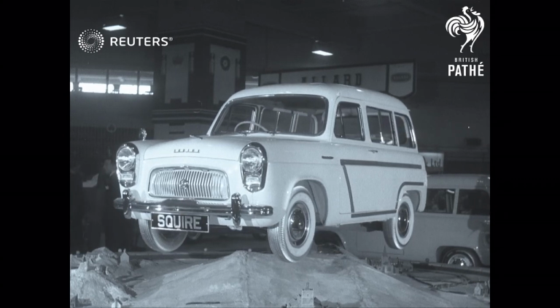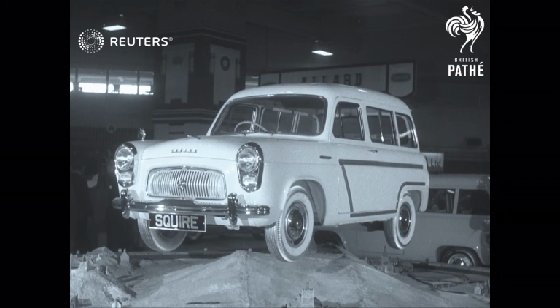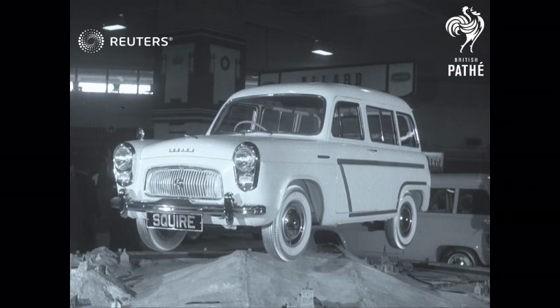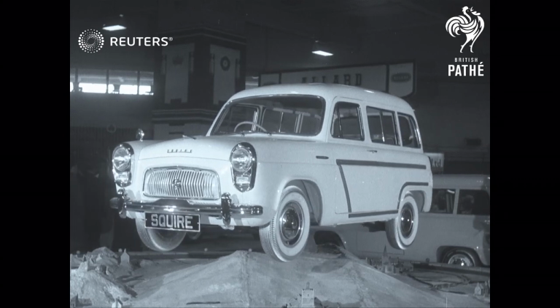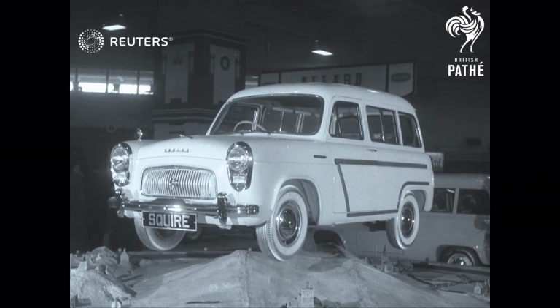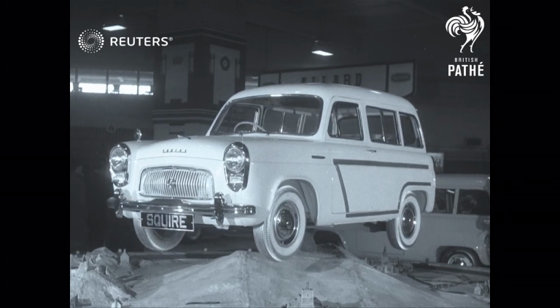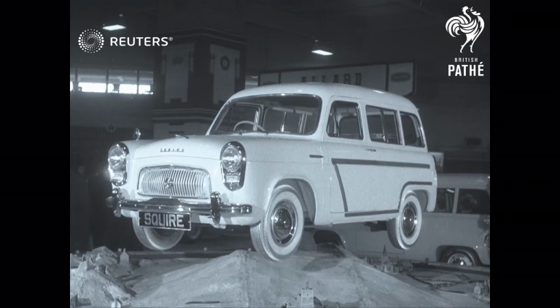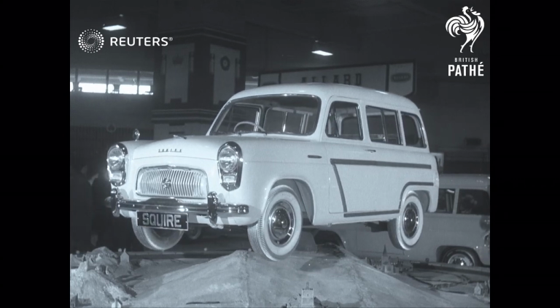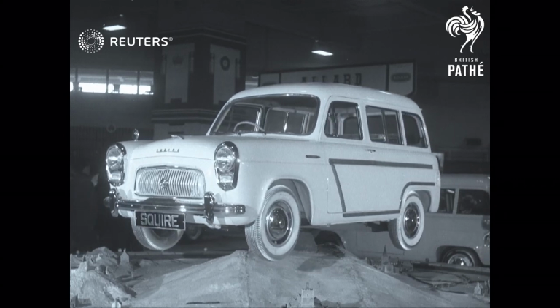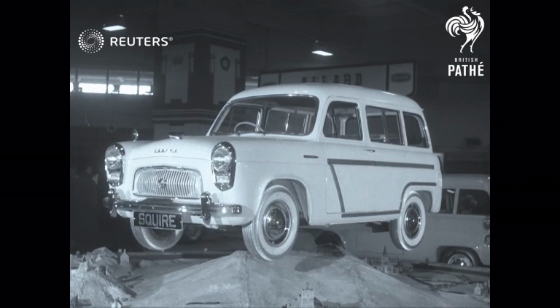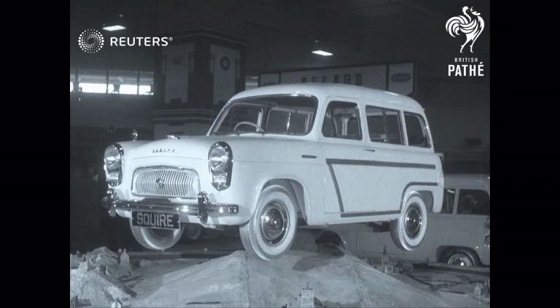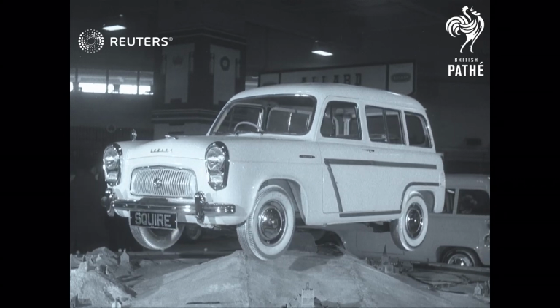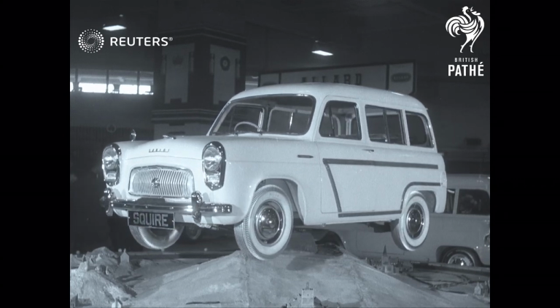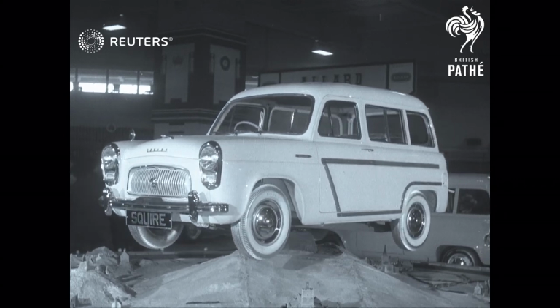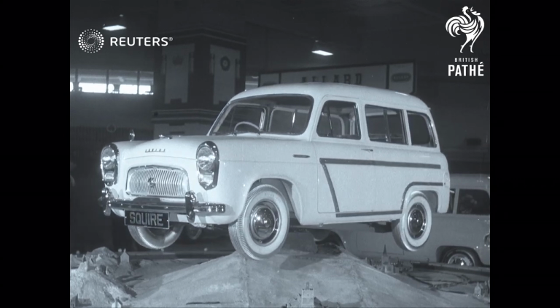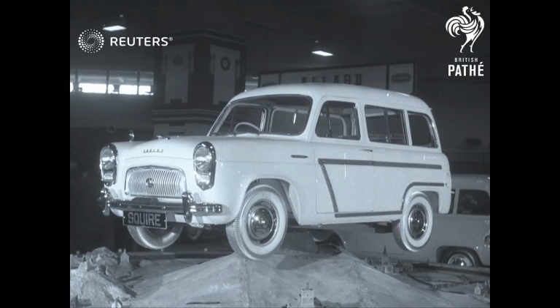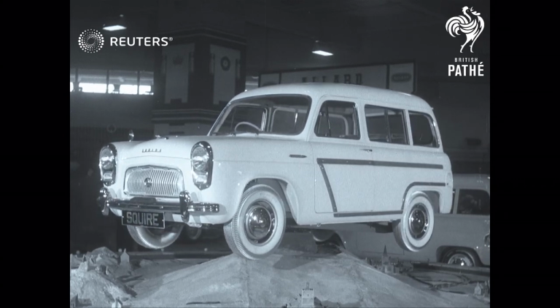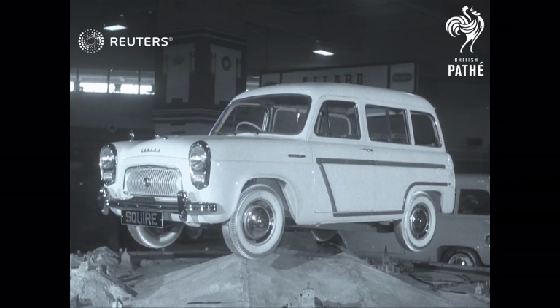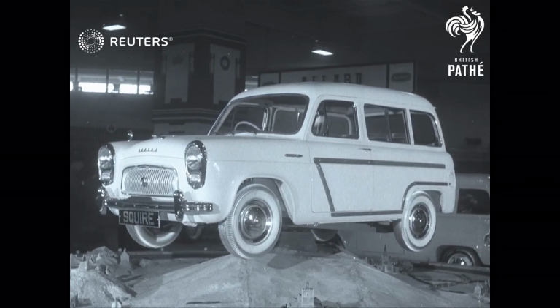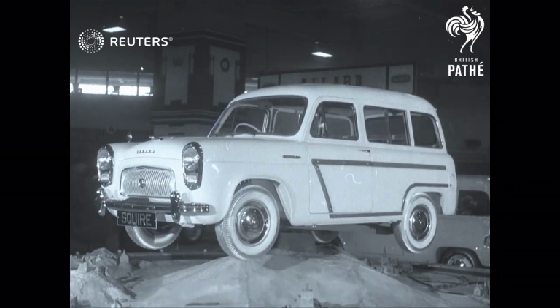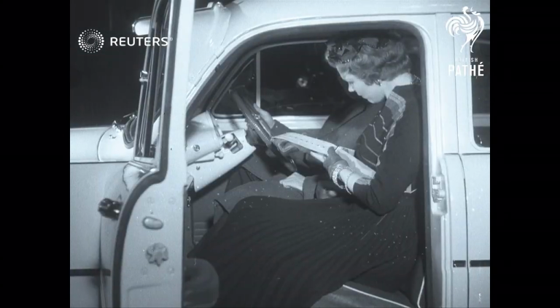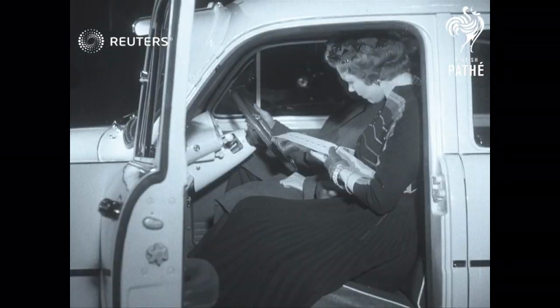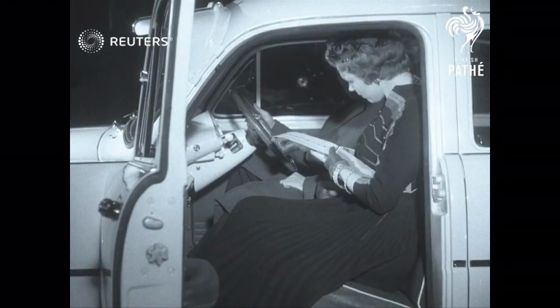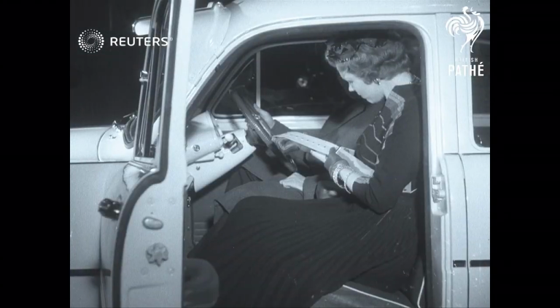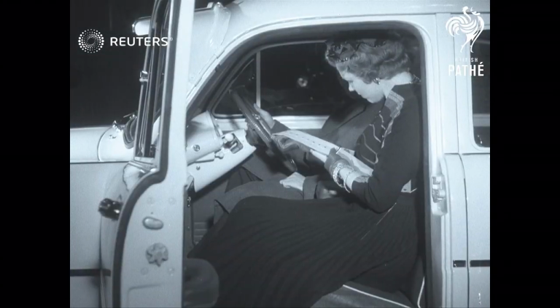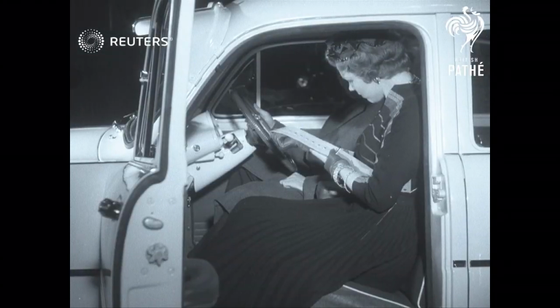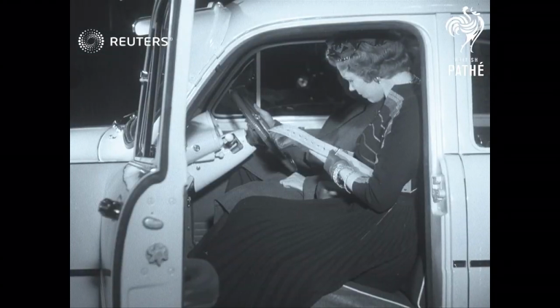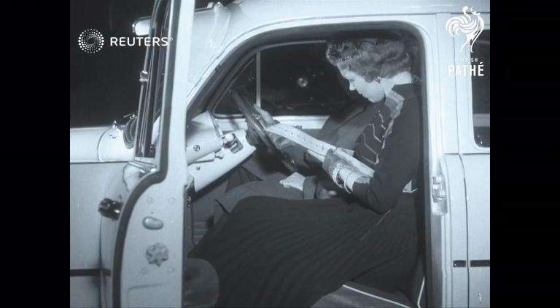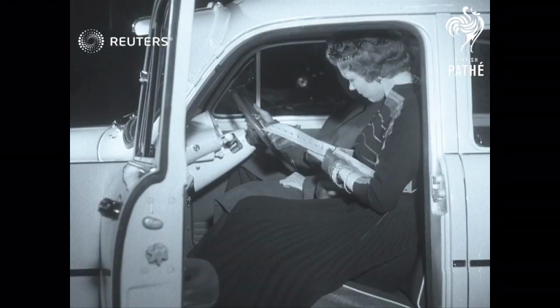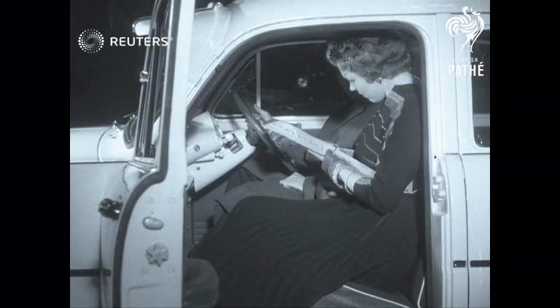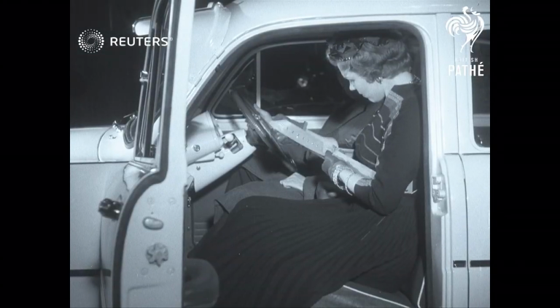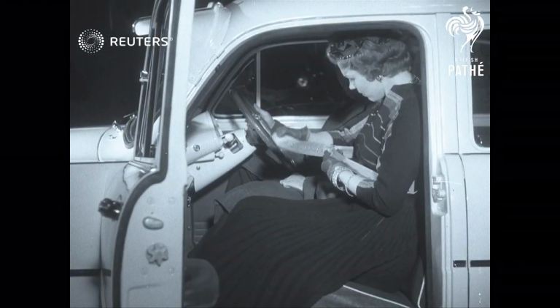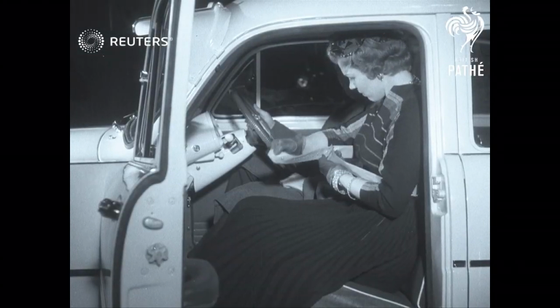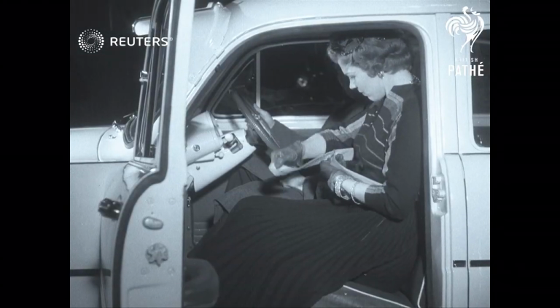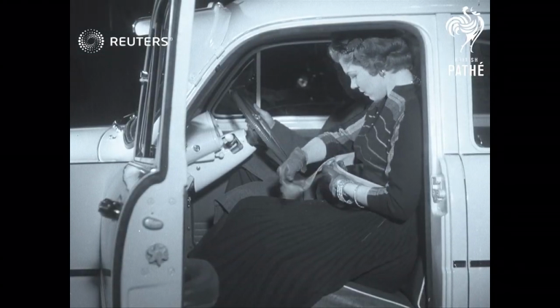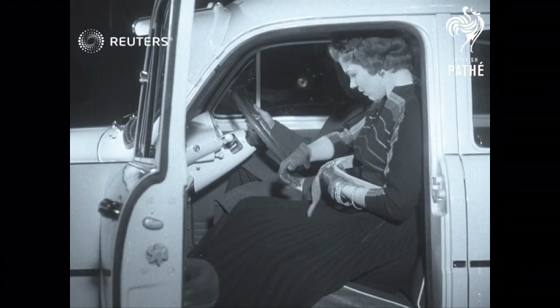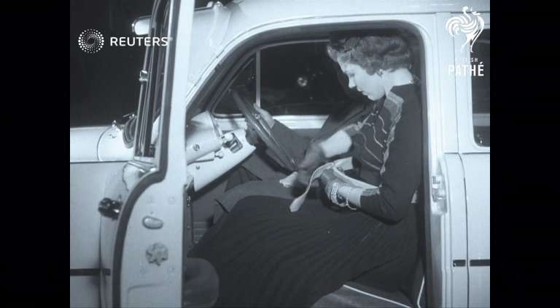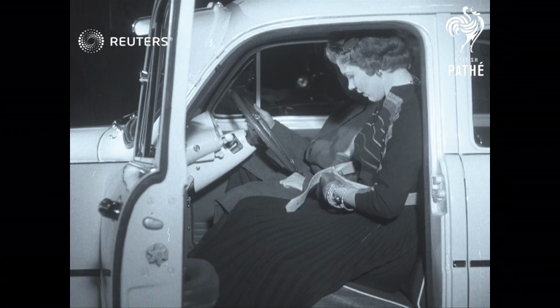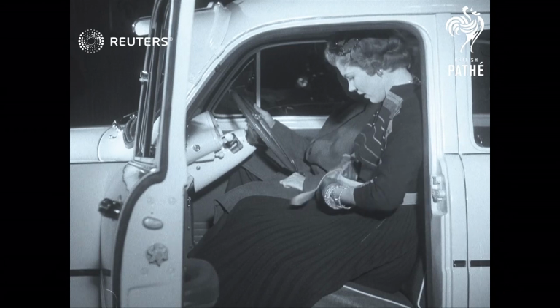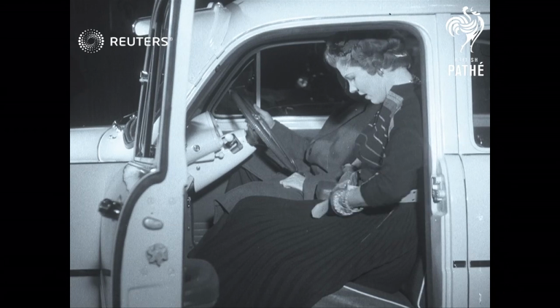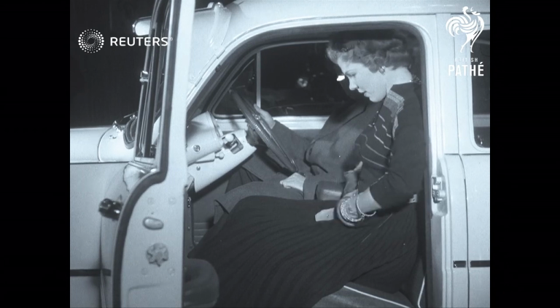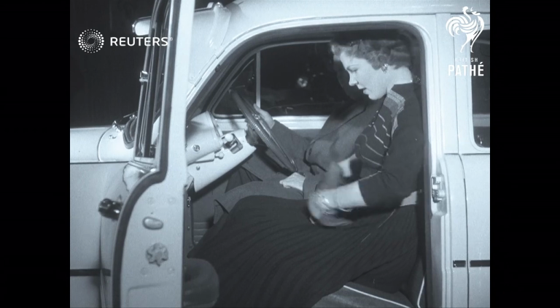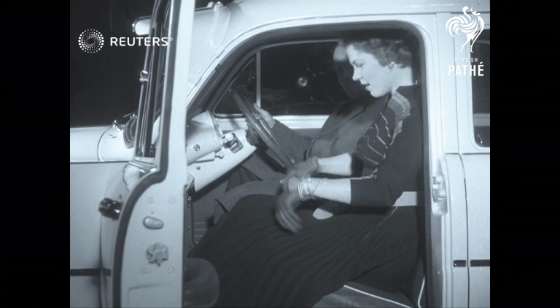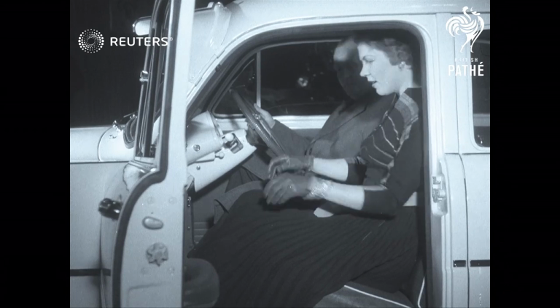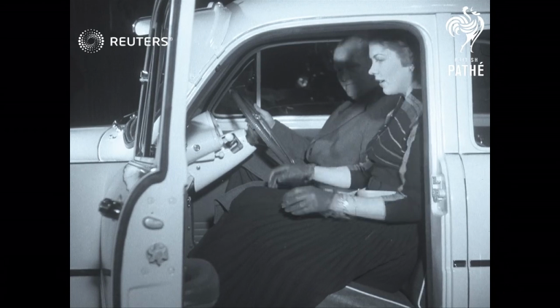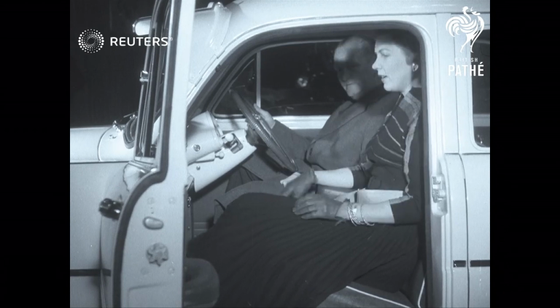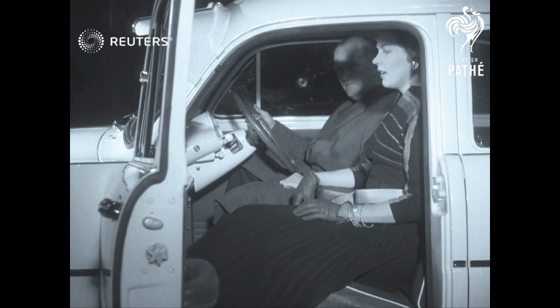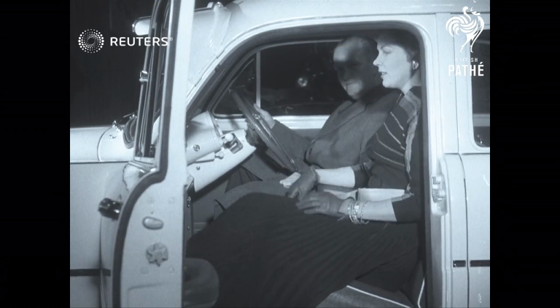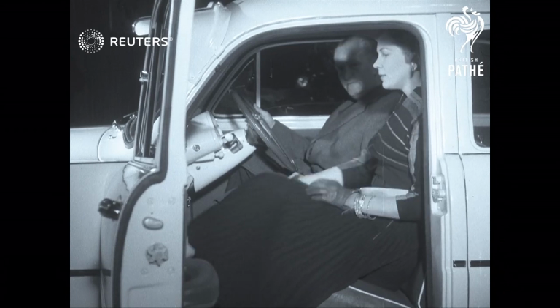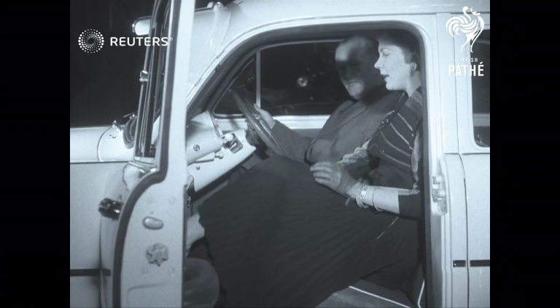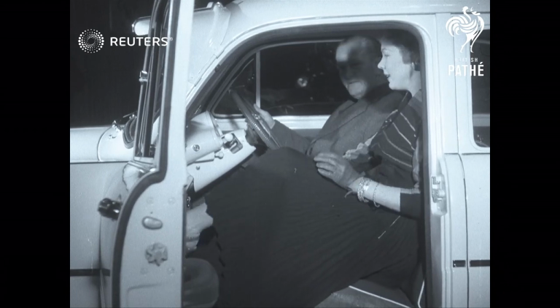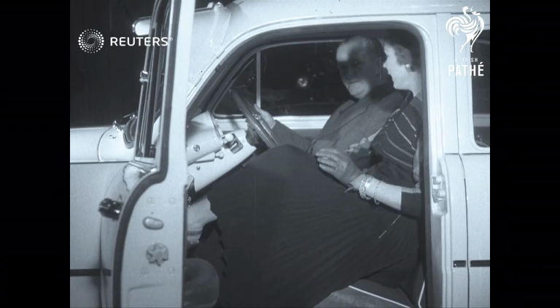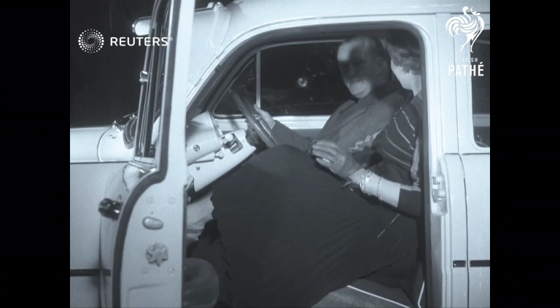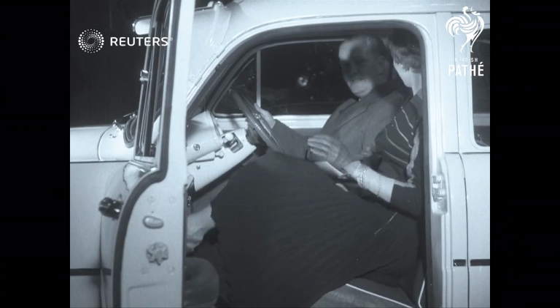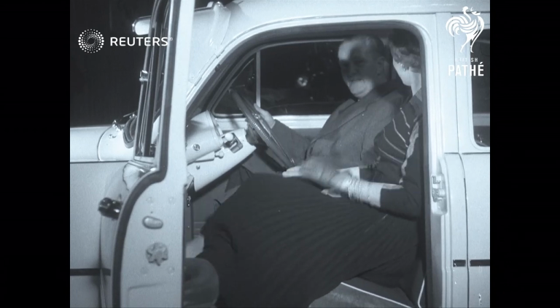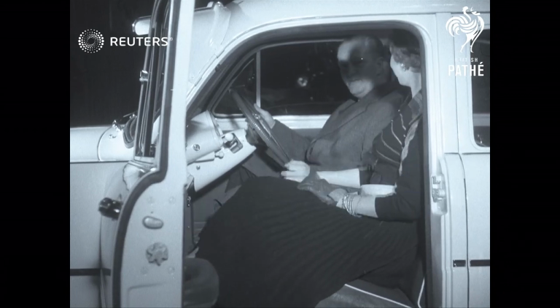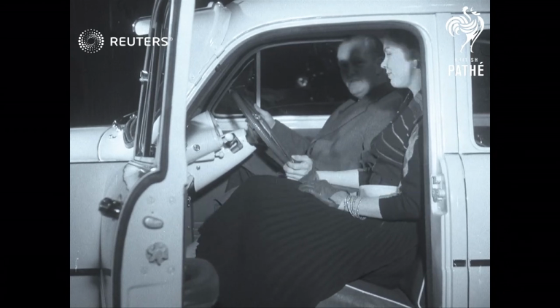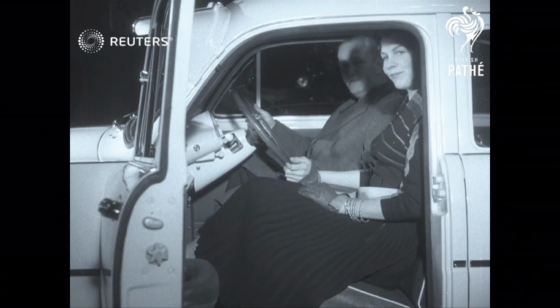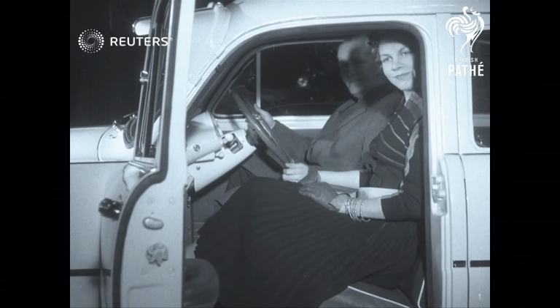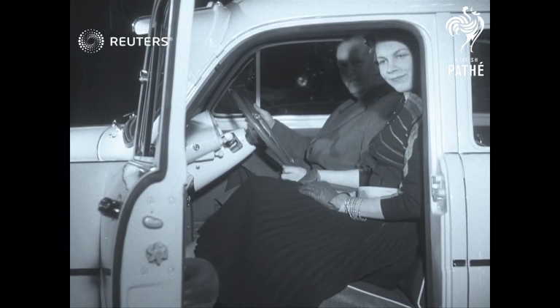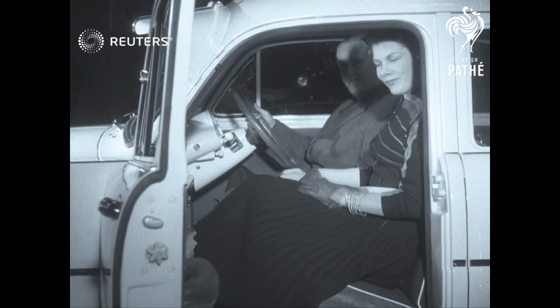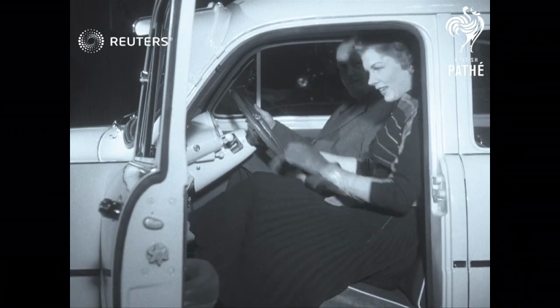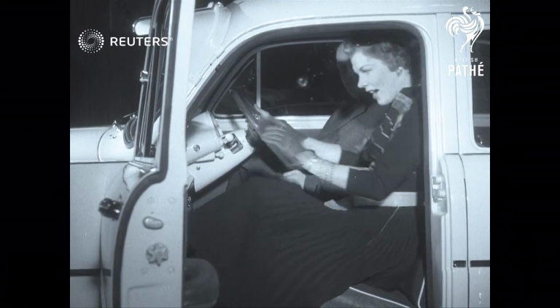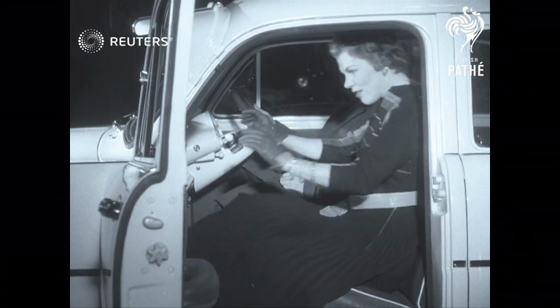The Squire station wagon is one of the new exhibits on the Ford stand, and a wise accessory is displayed in the Consuls and Zephyrs: the safety belt for the passenger.